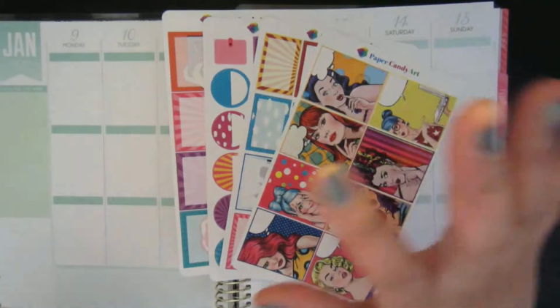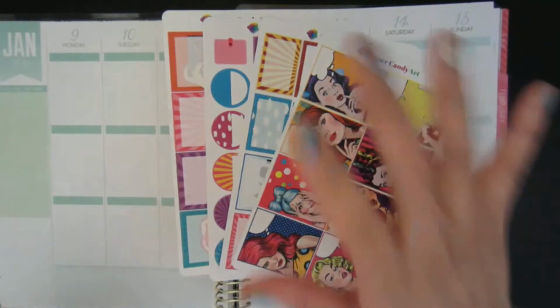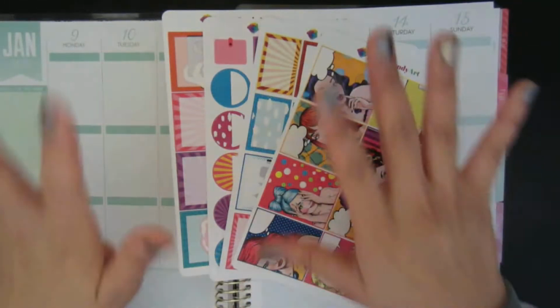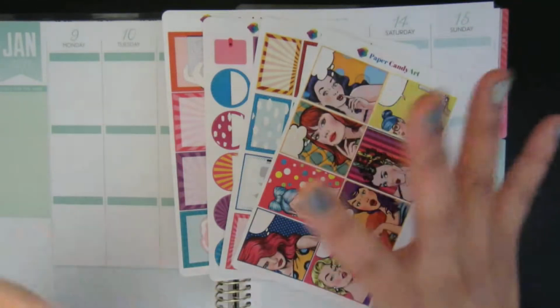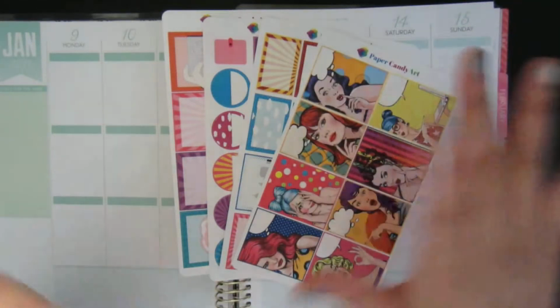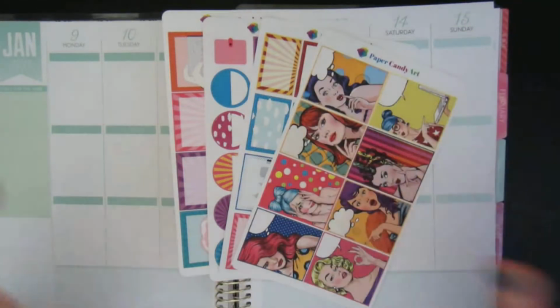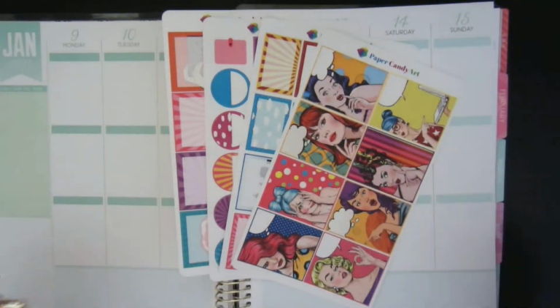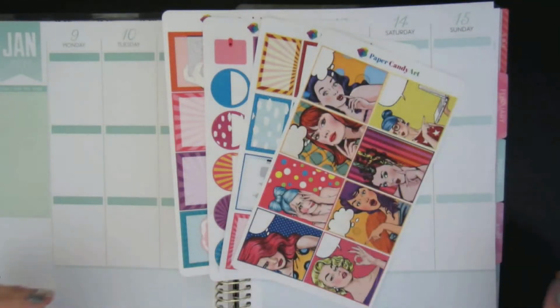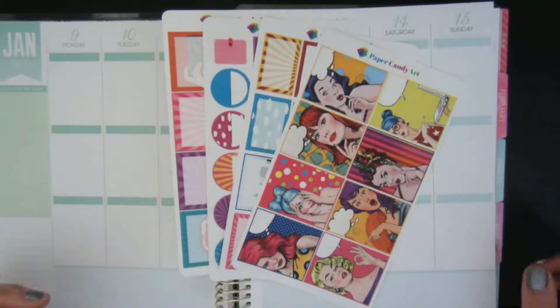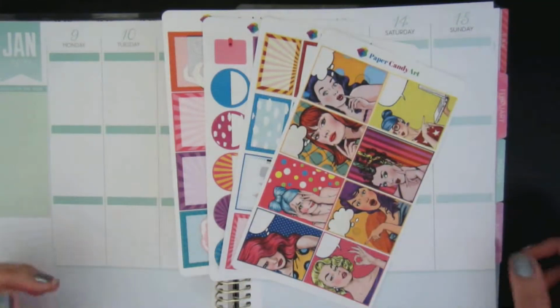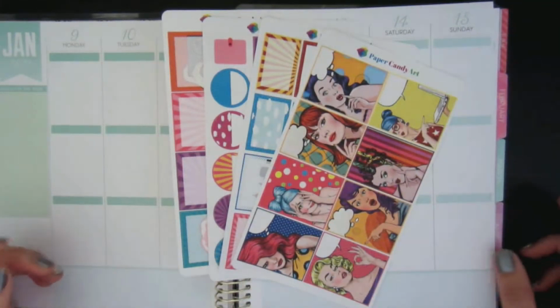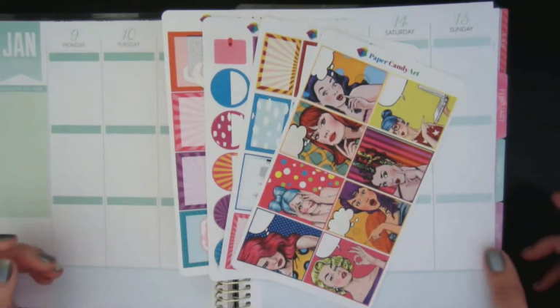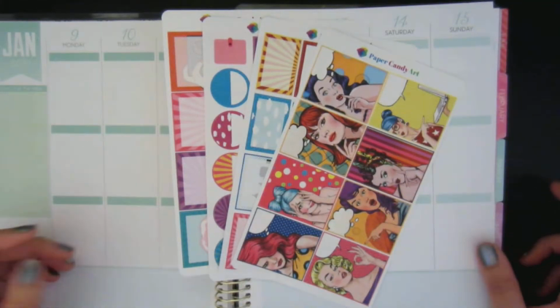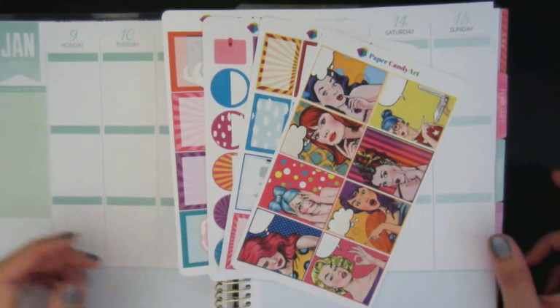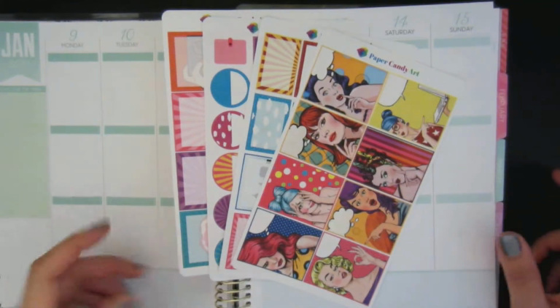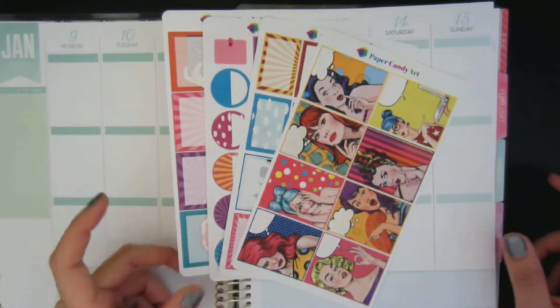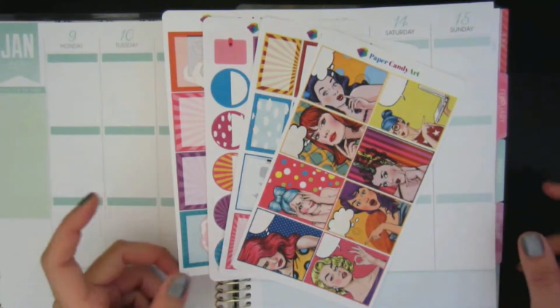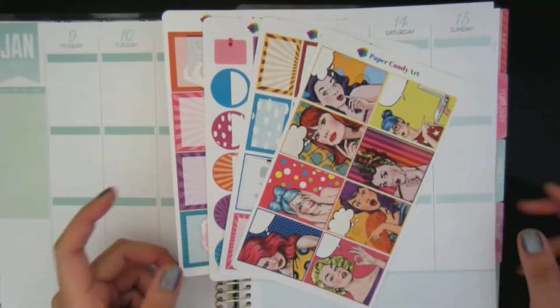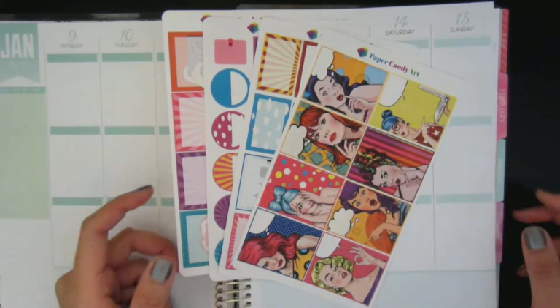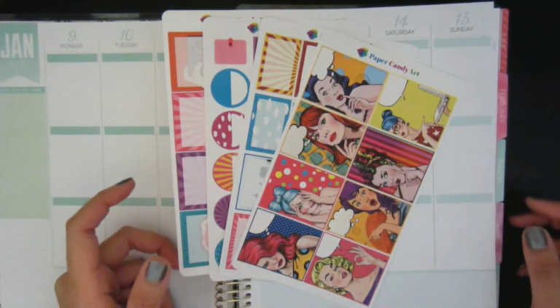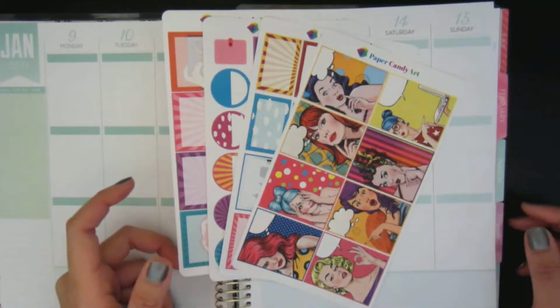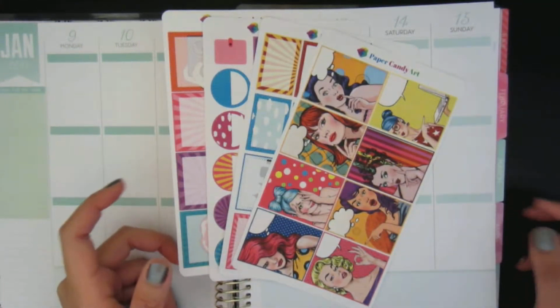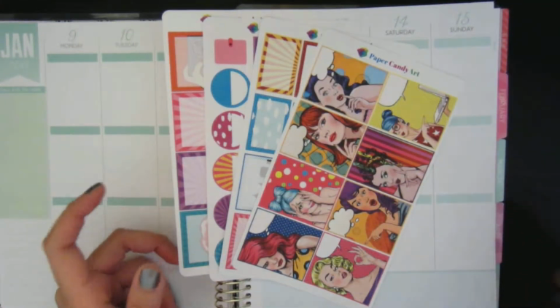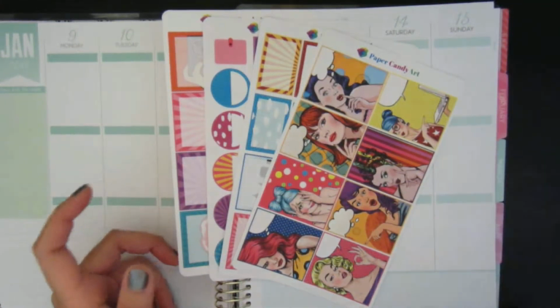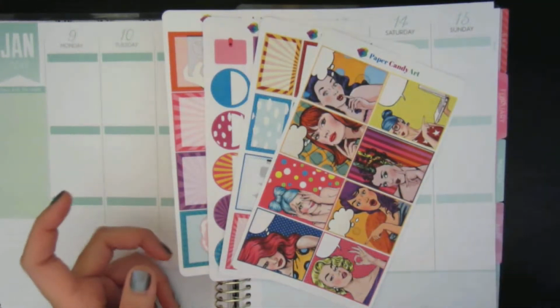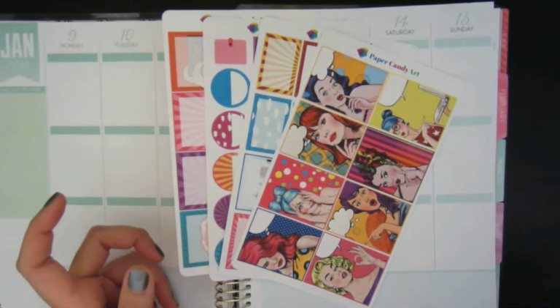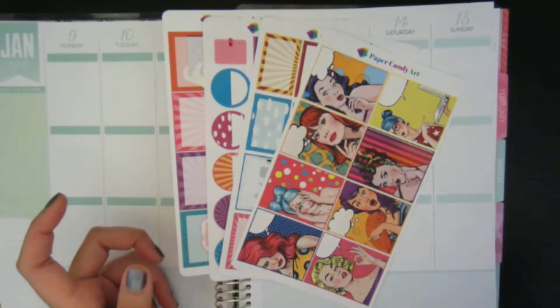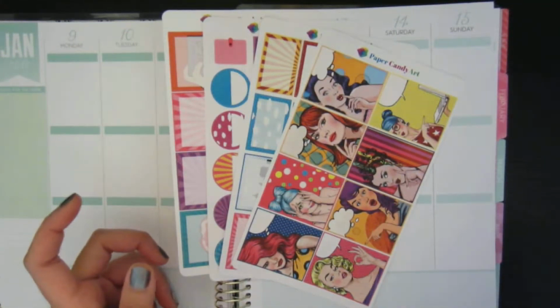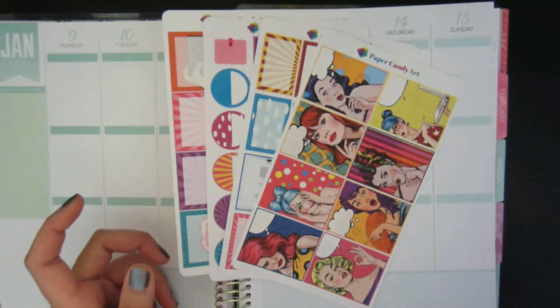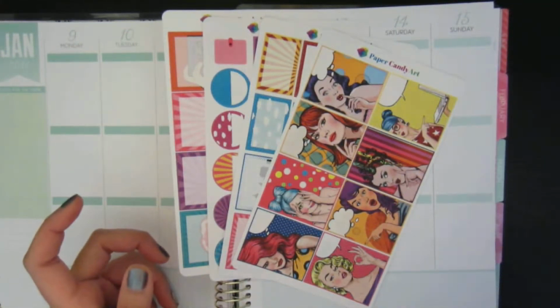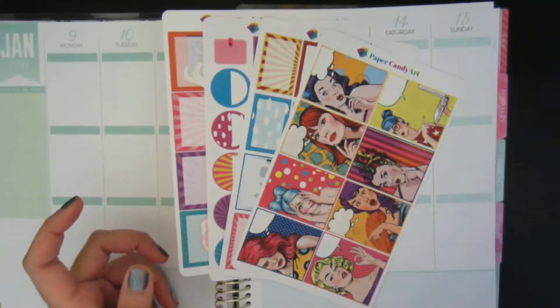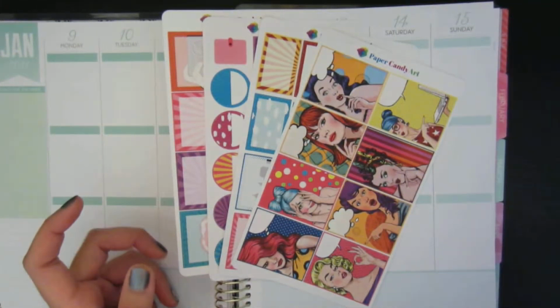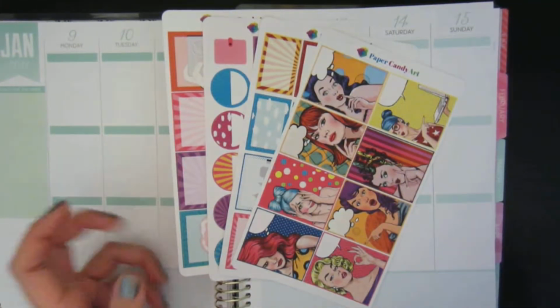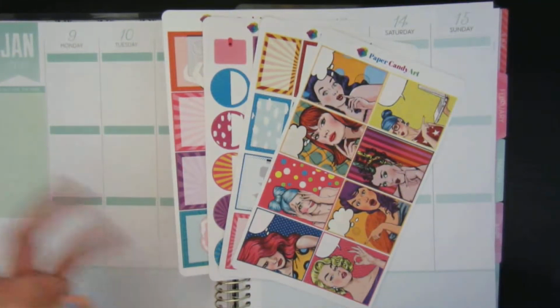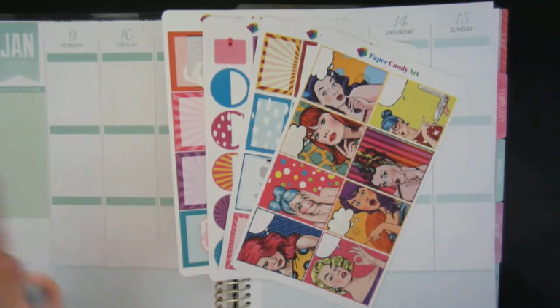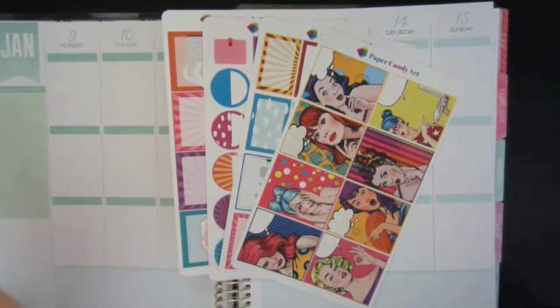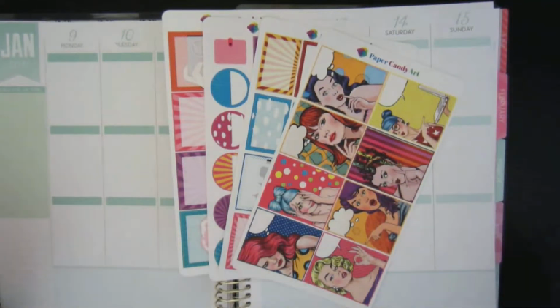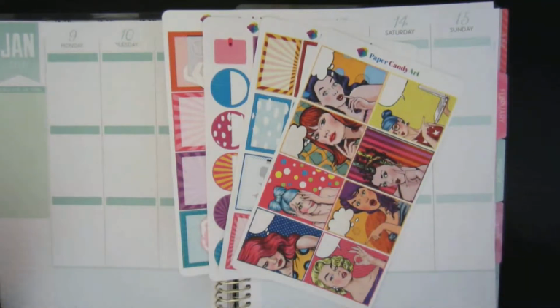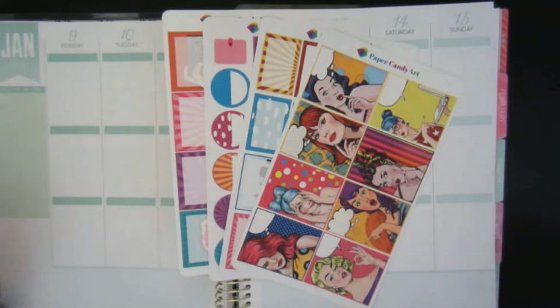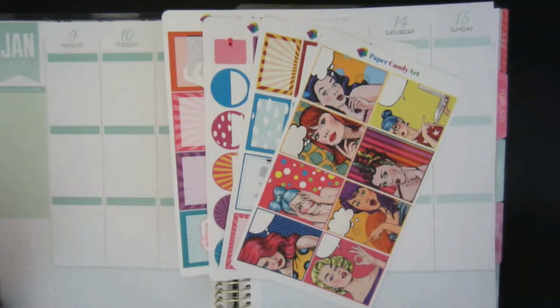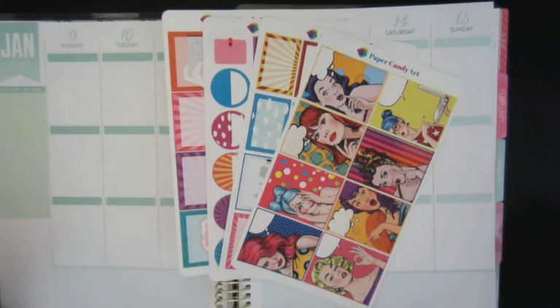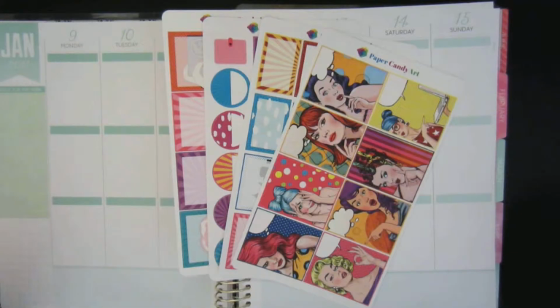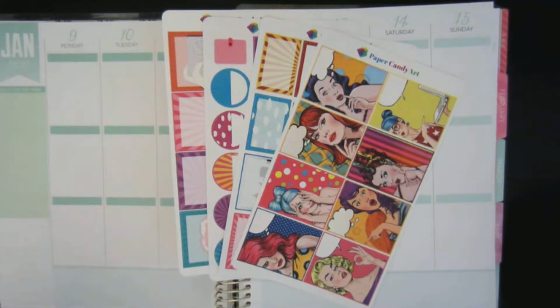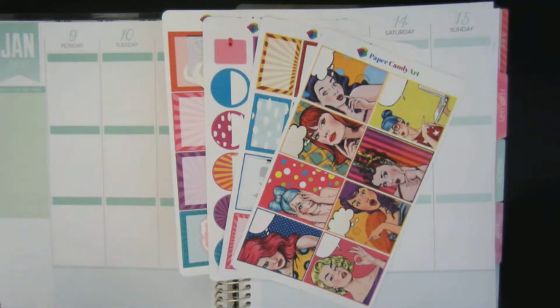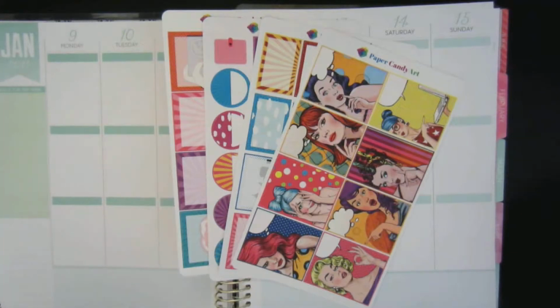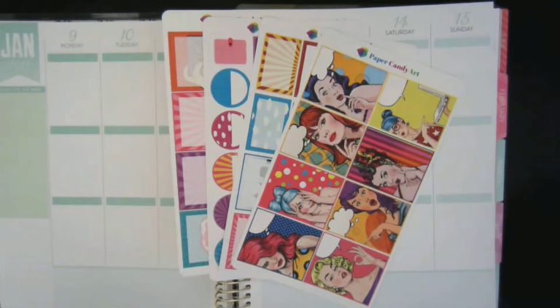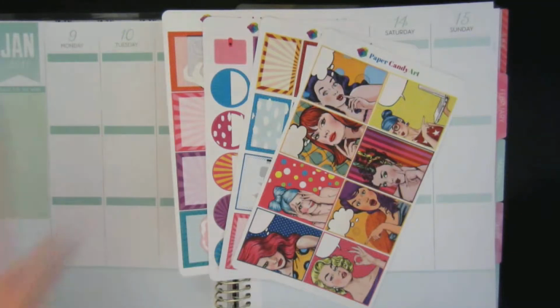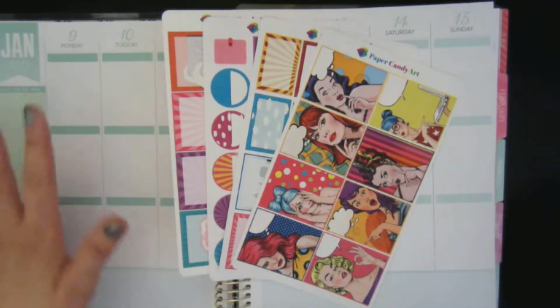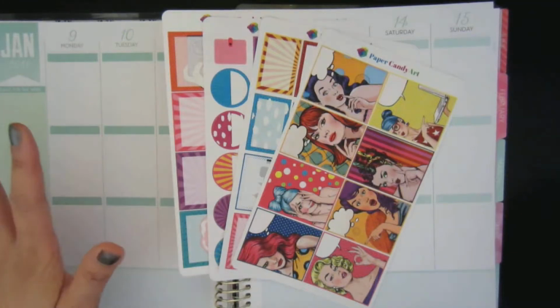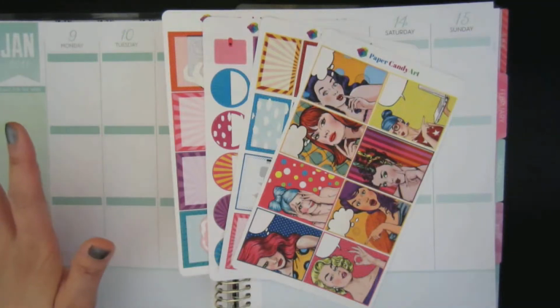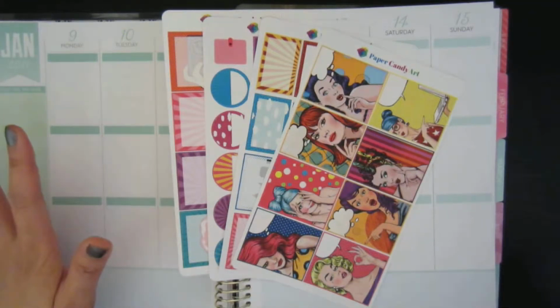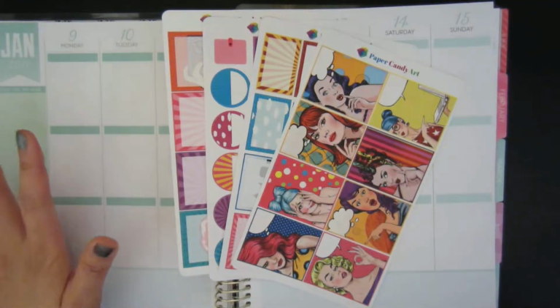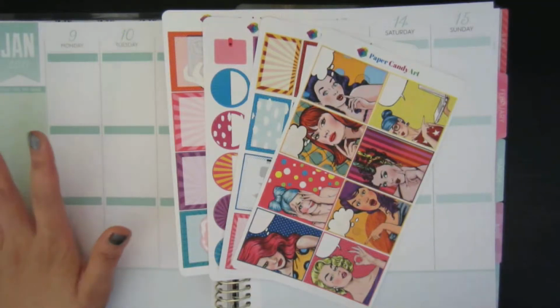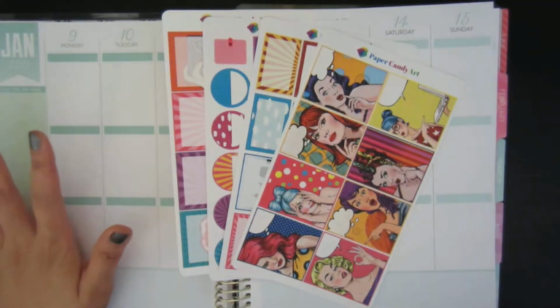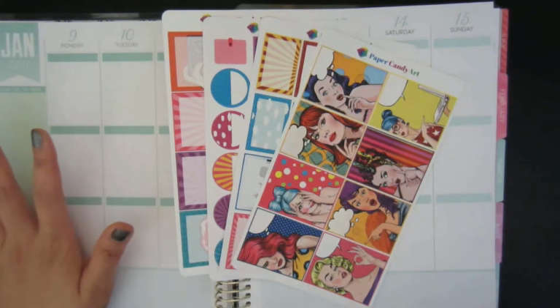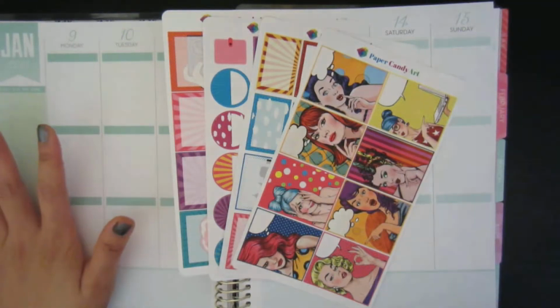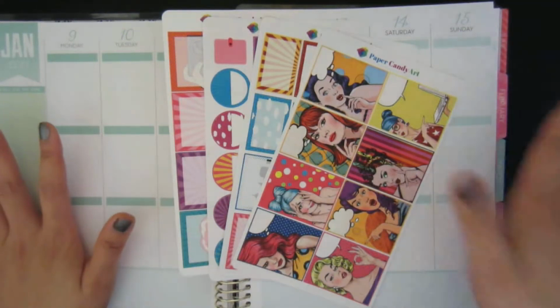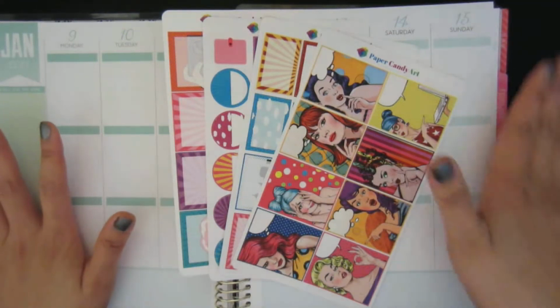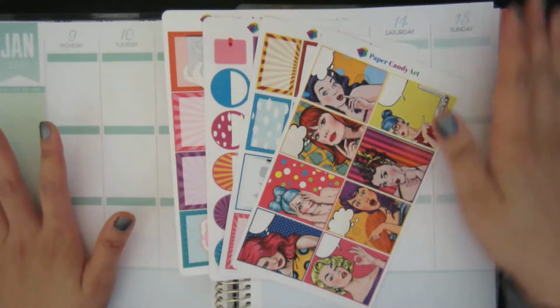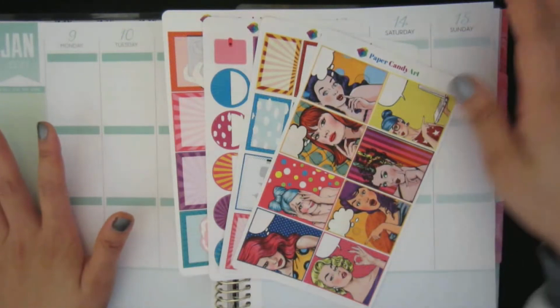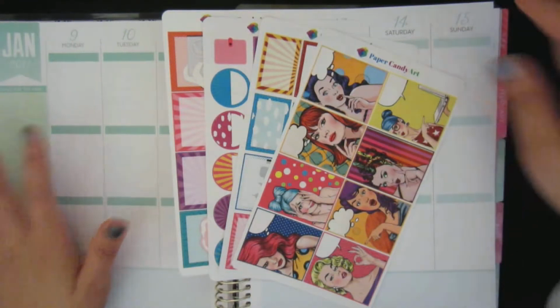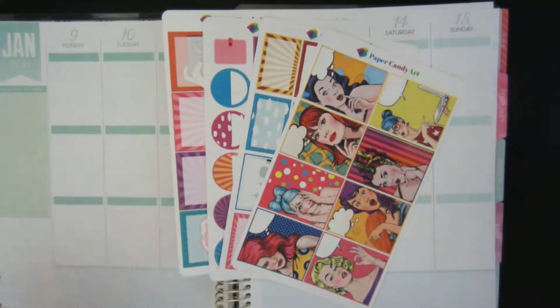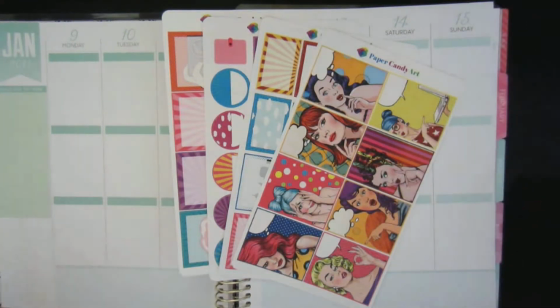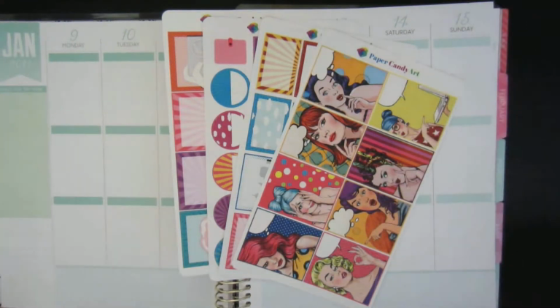Hi guys, welcome to my channel. Today I'll be doing a plan with me for the week of January 9th to the 15th.